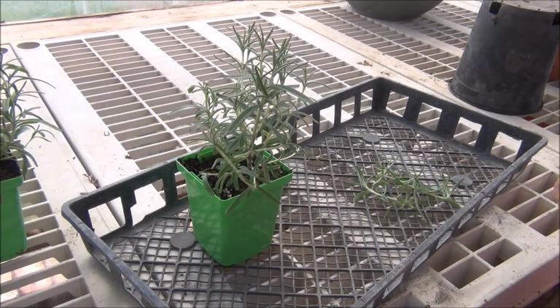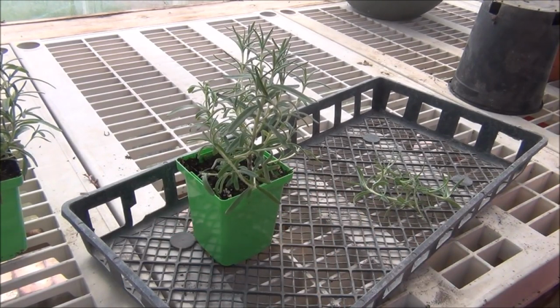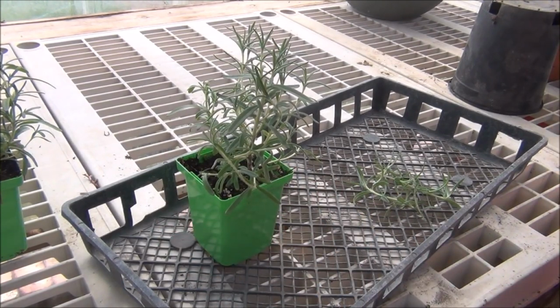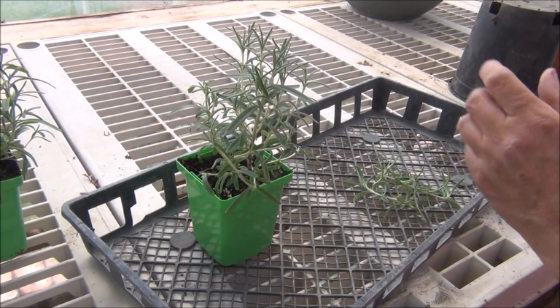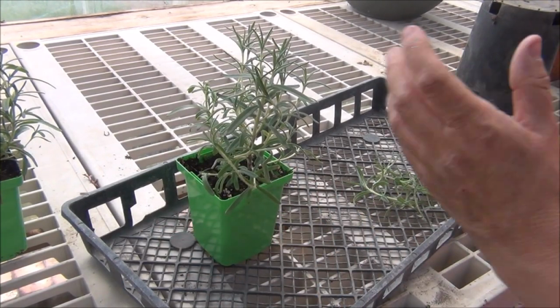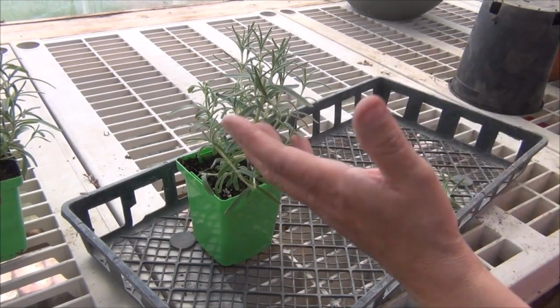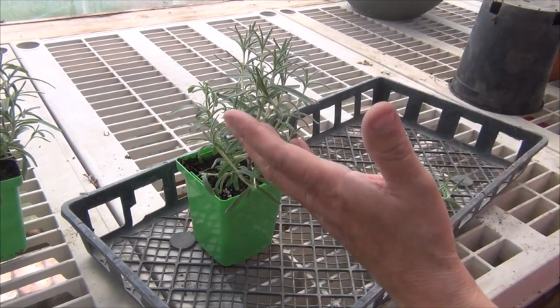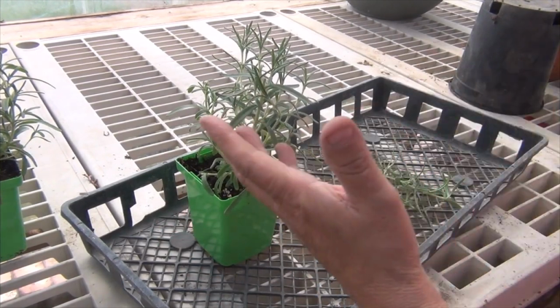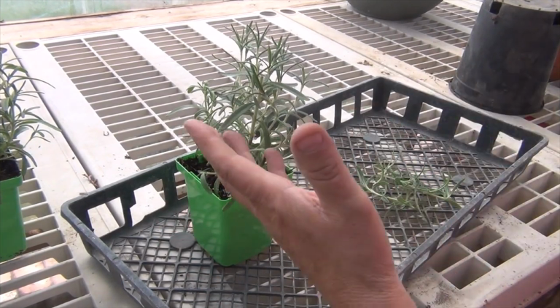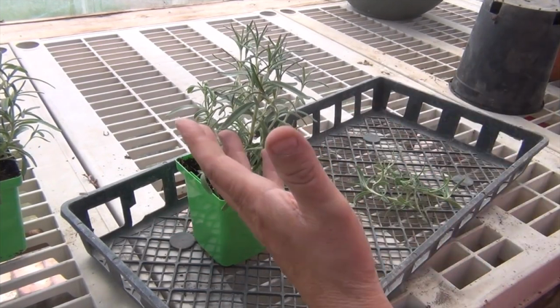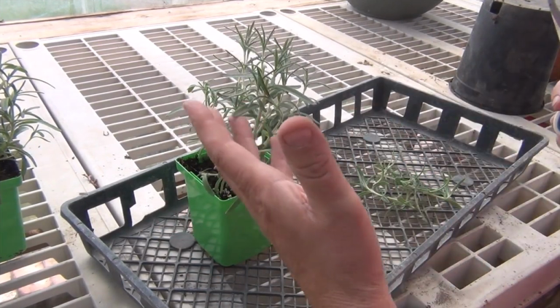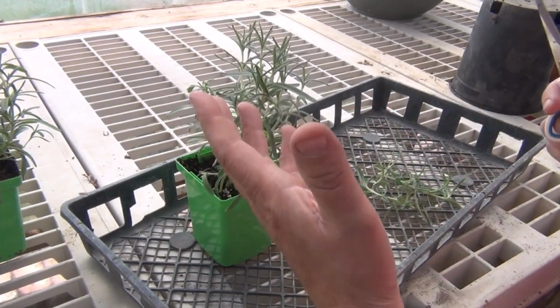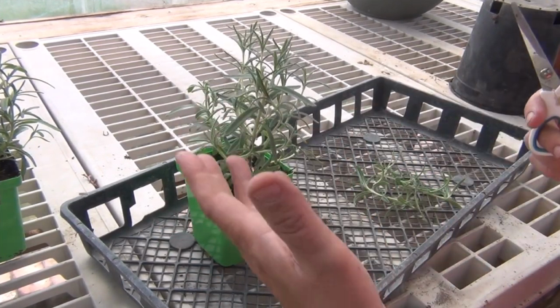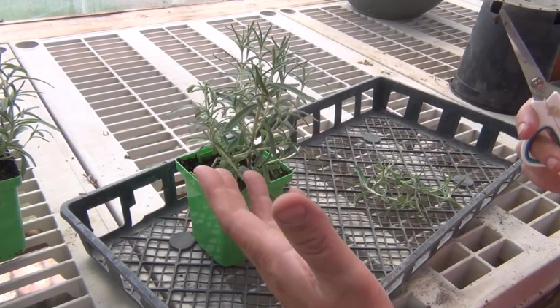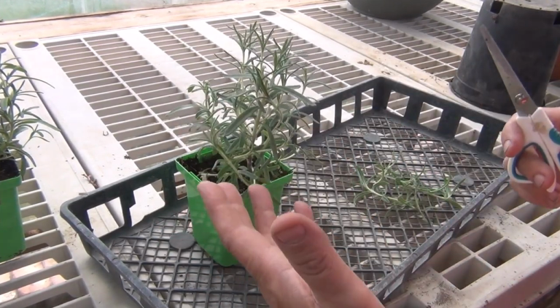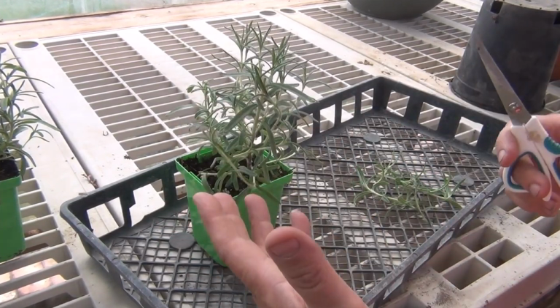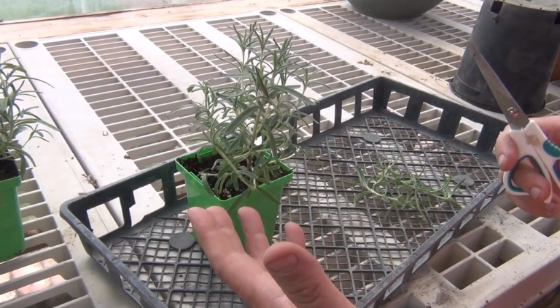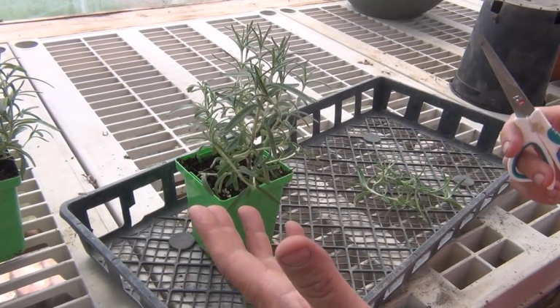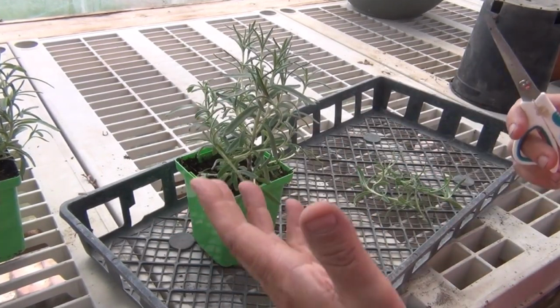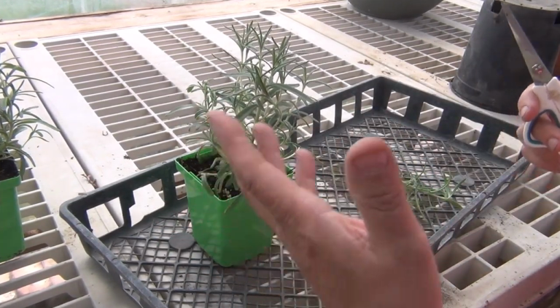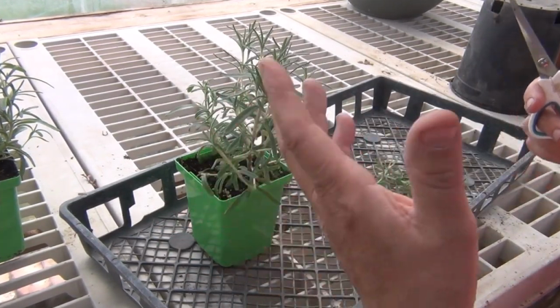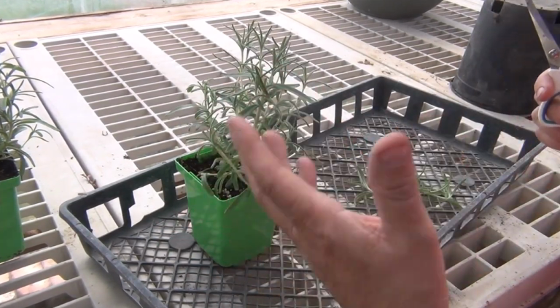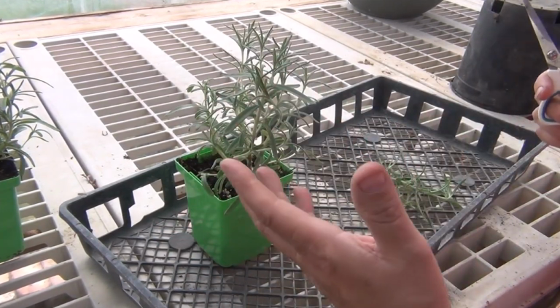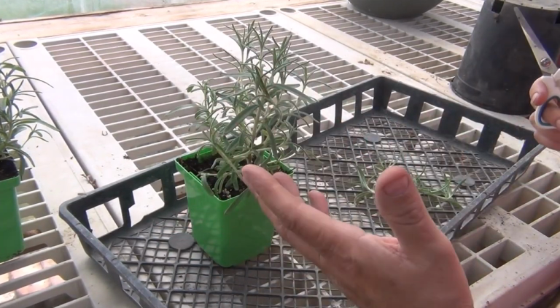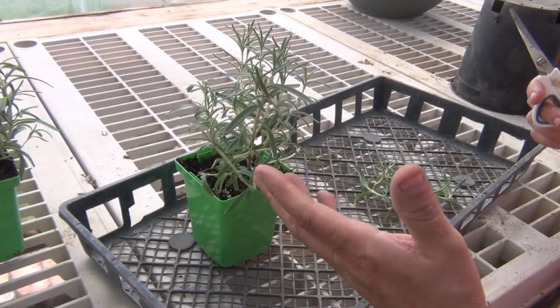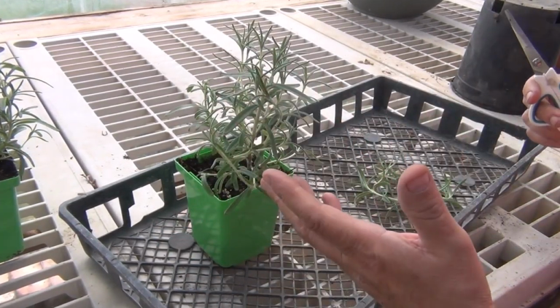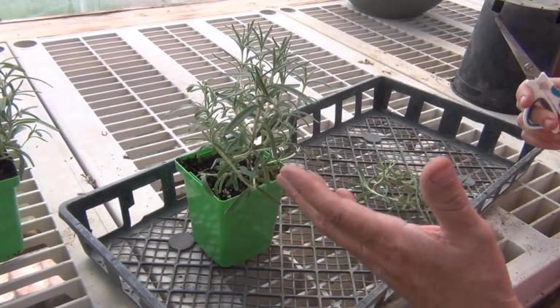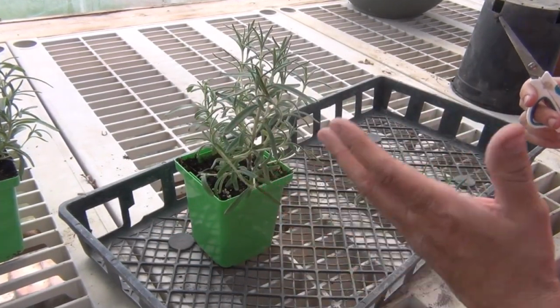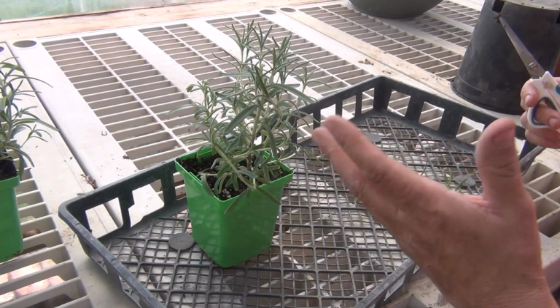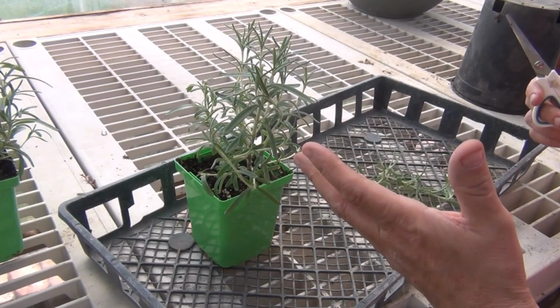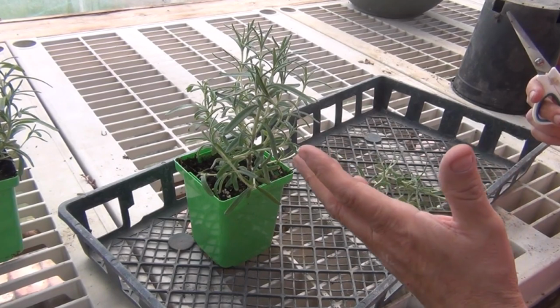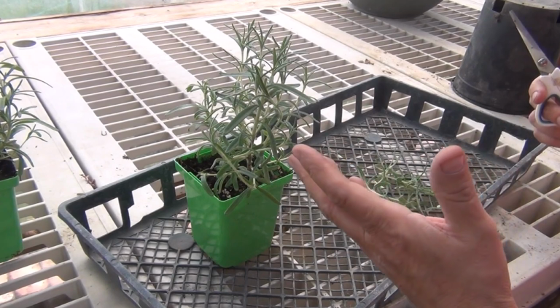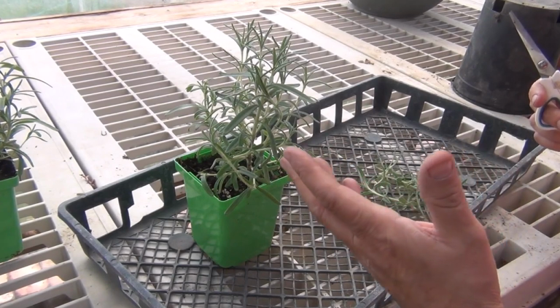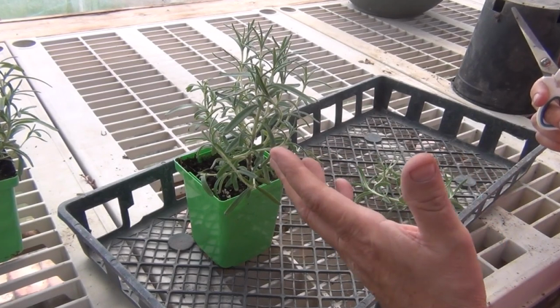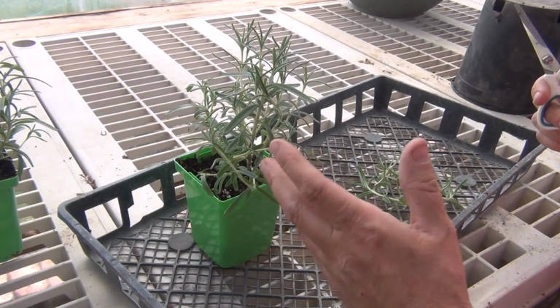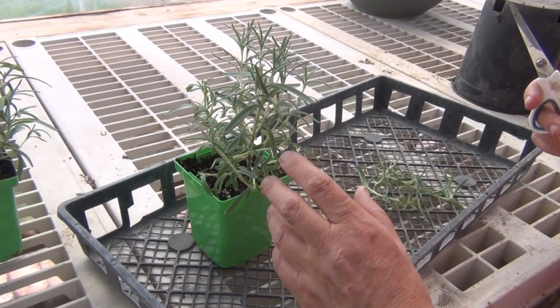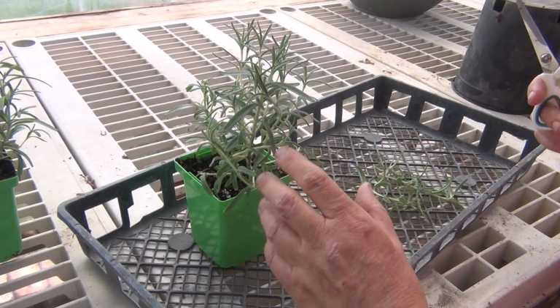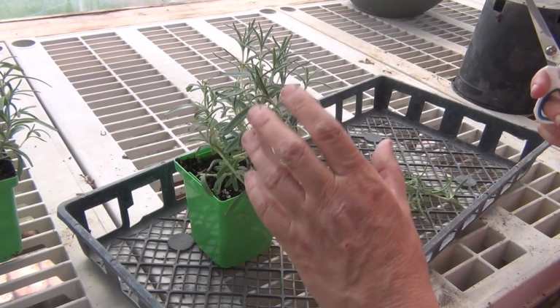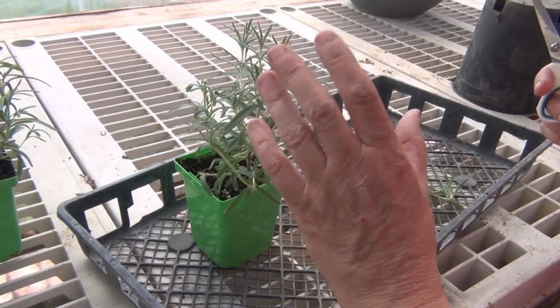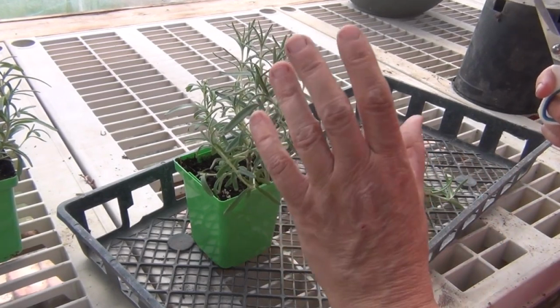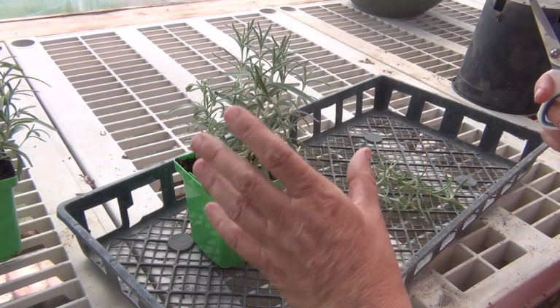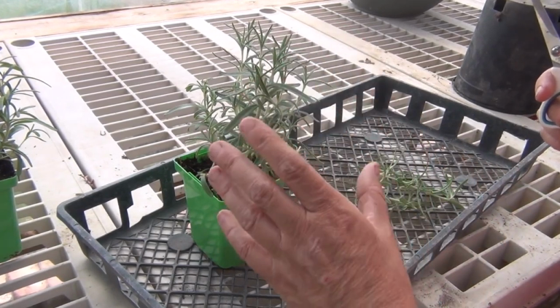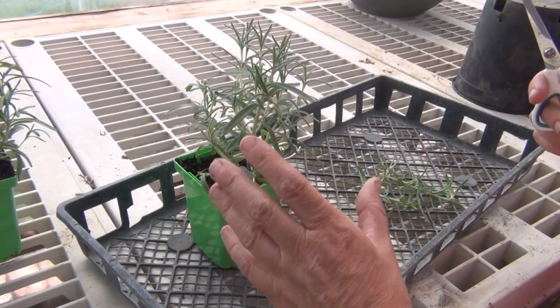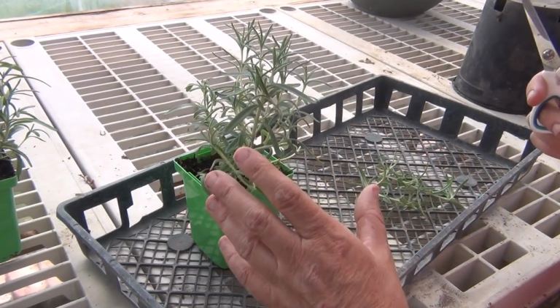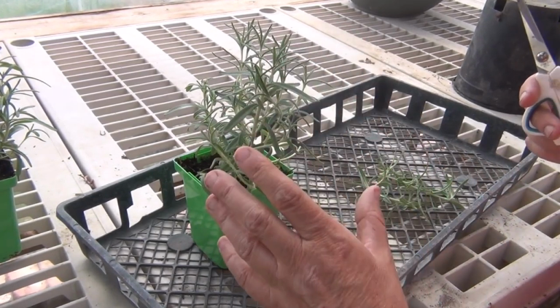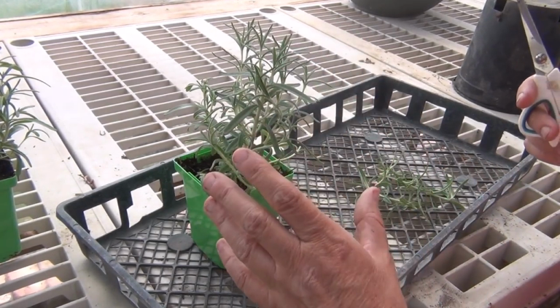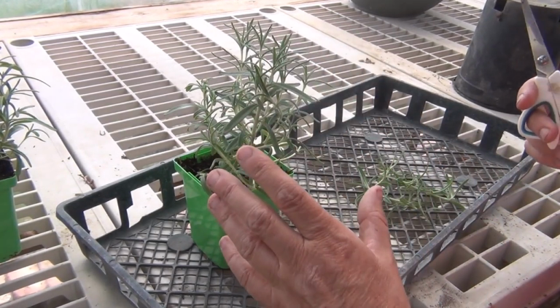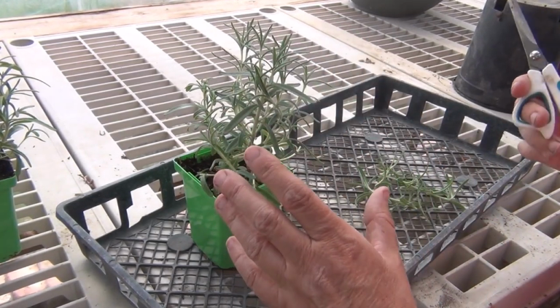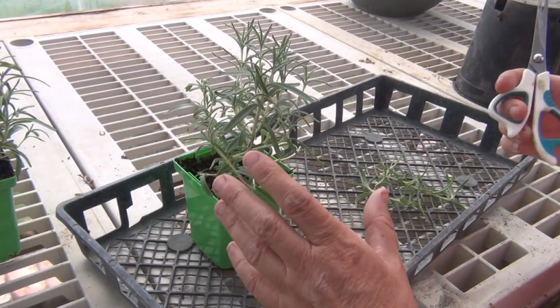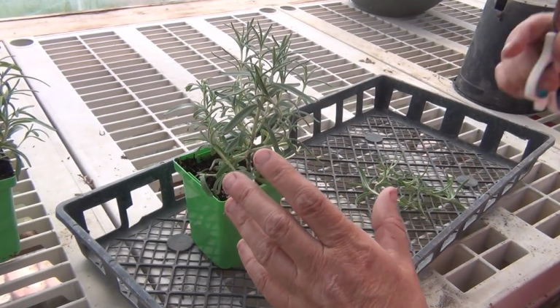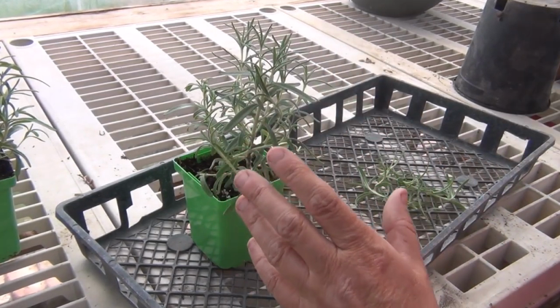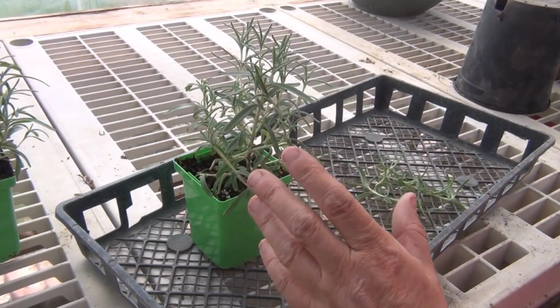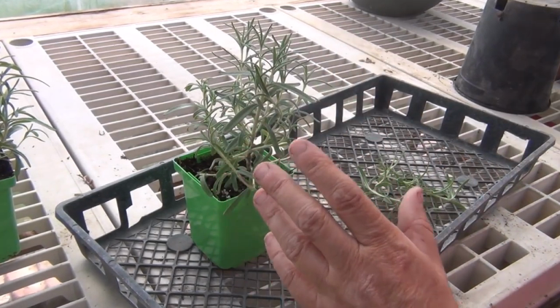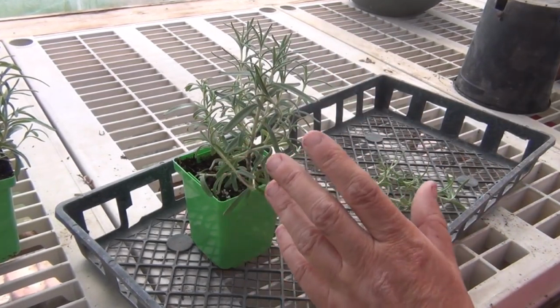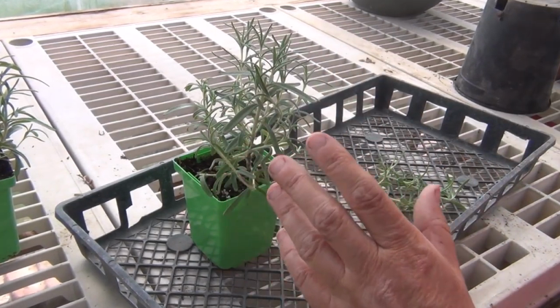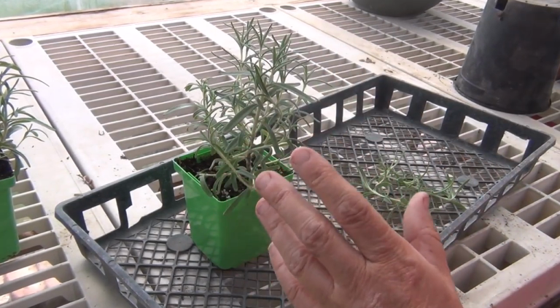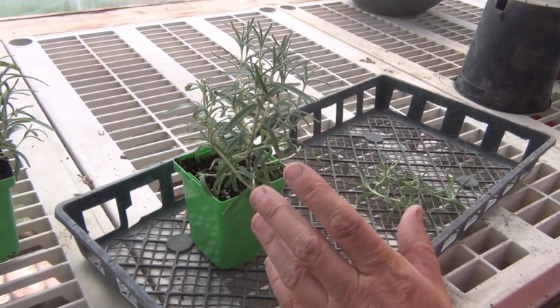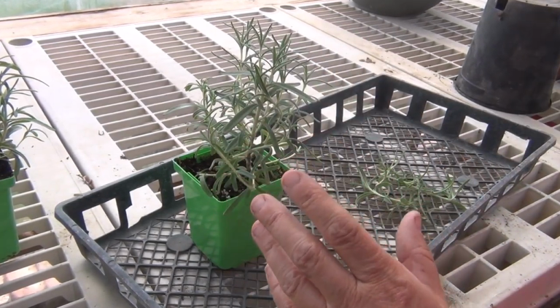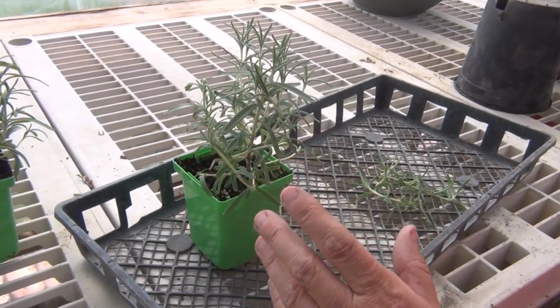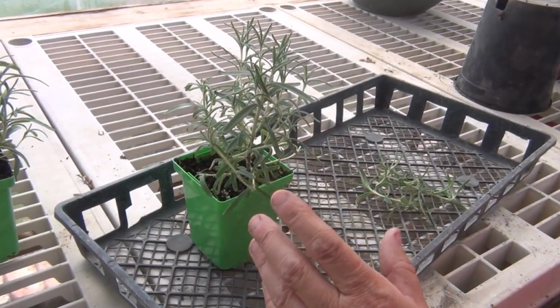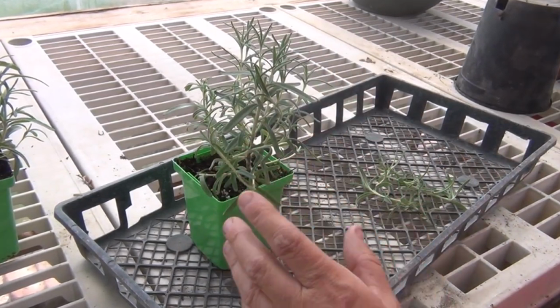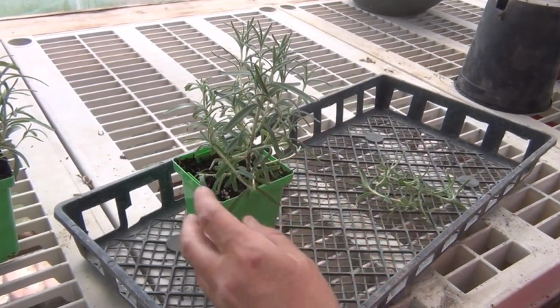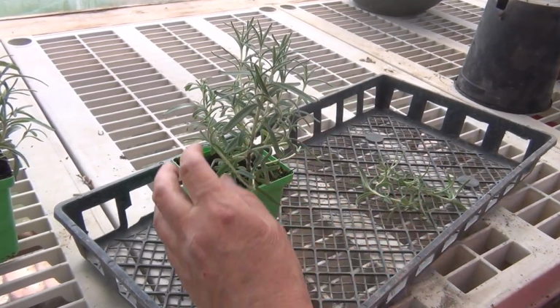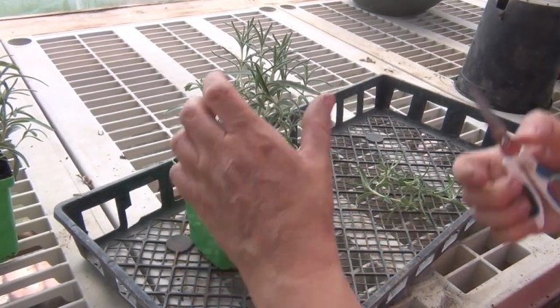I use them for cooking. I love putting them on our beef roast — excellent, adds really good flavor.